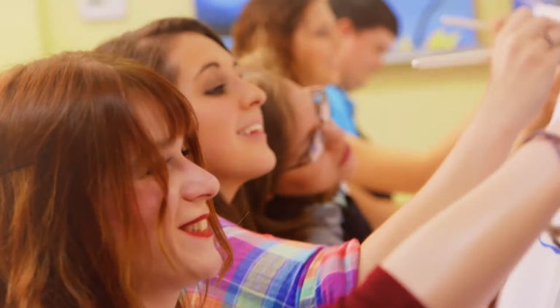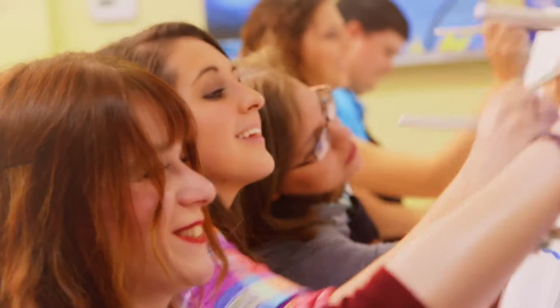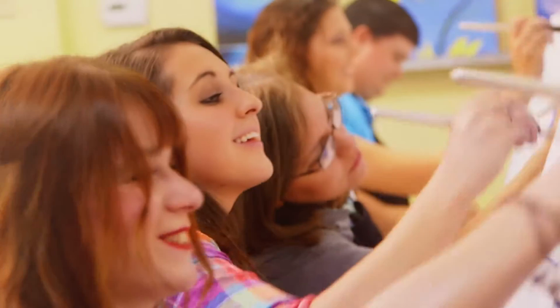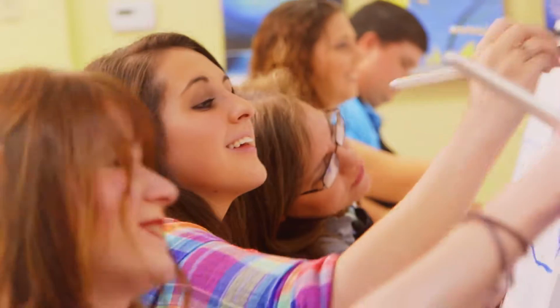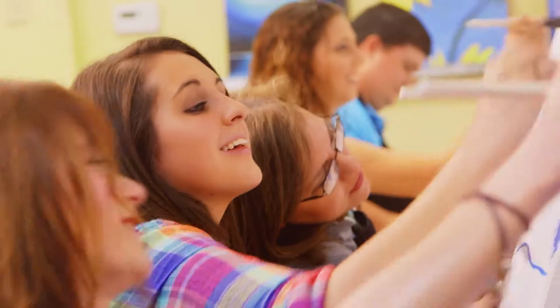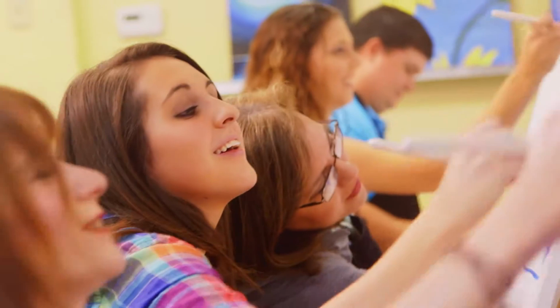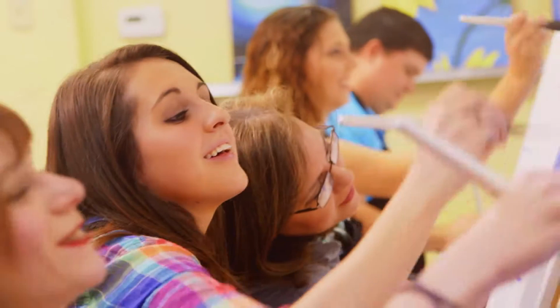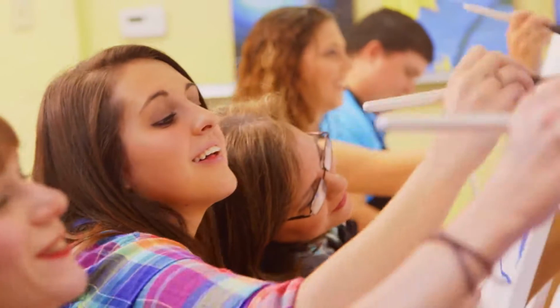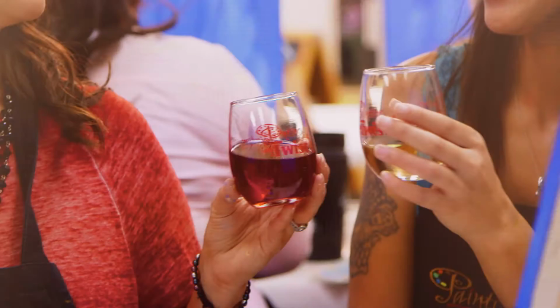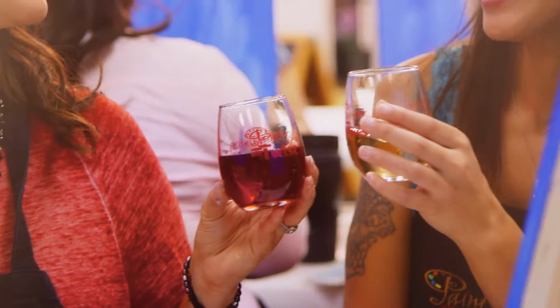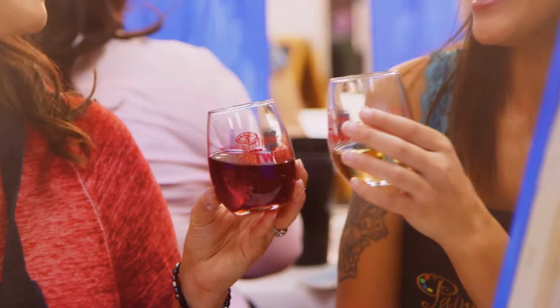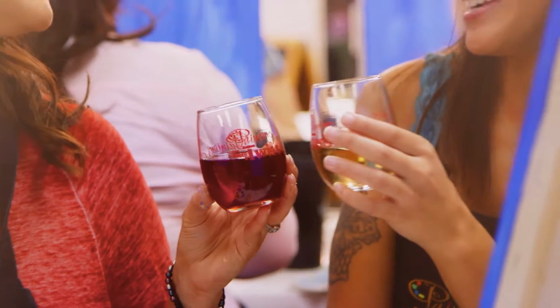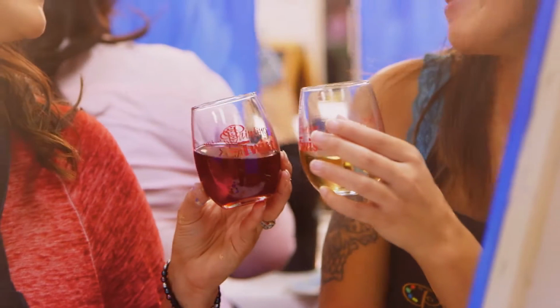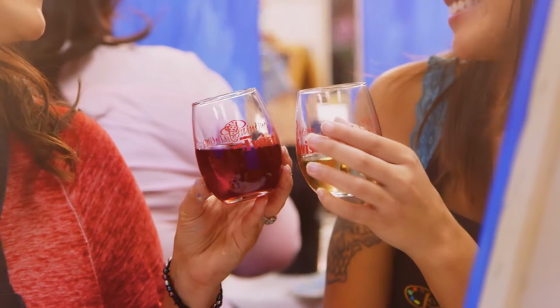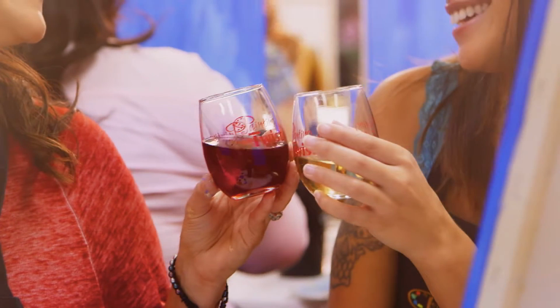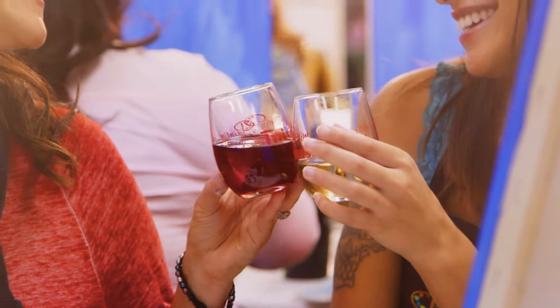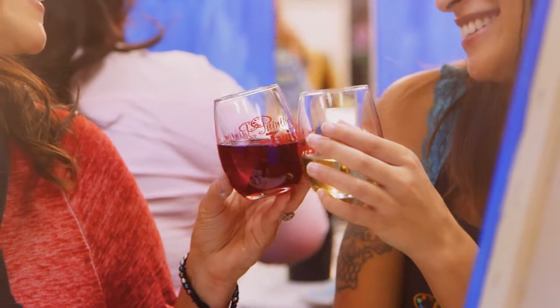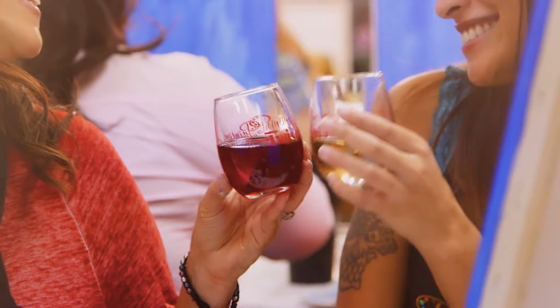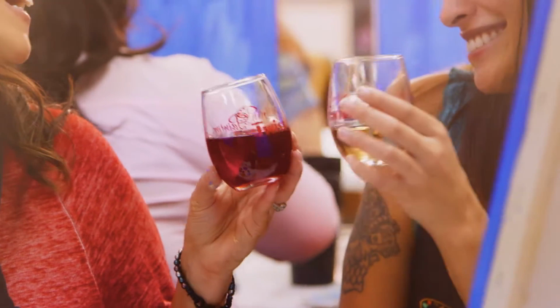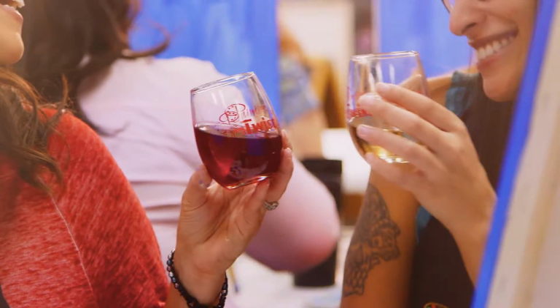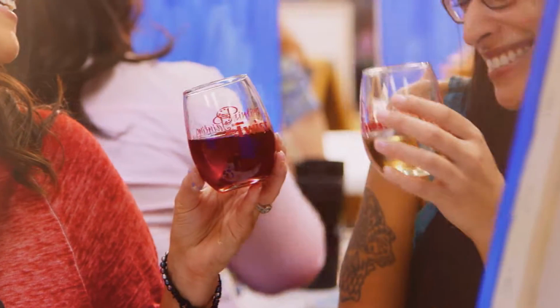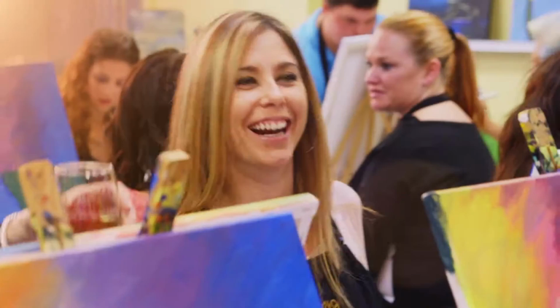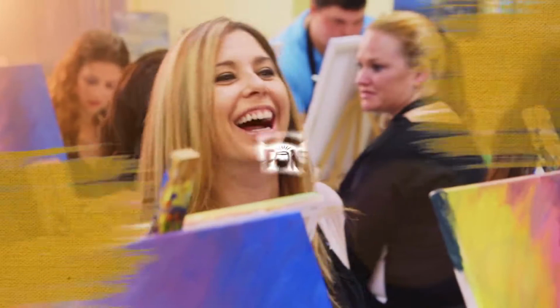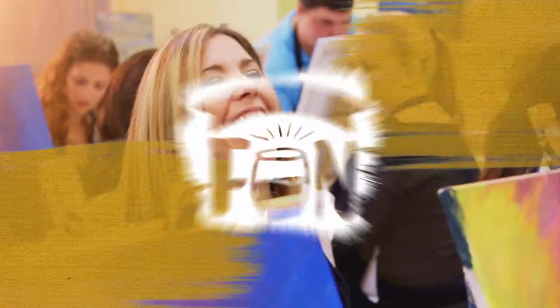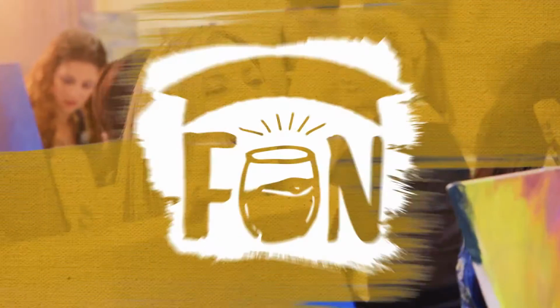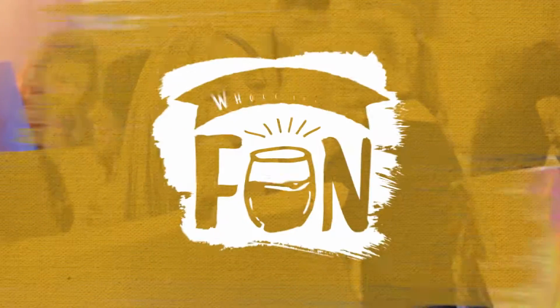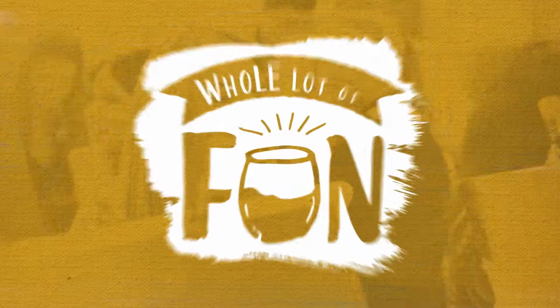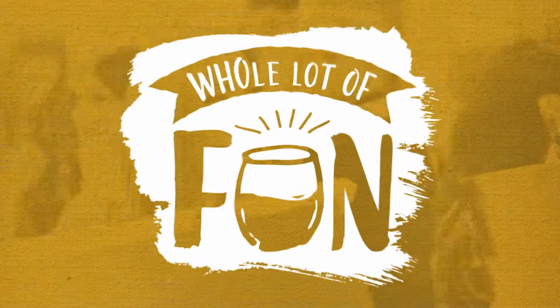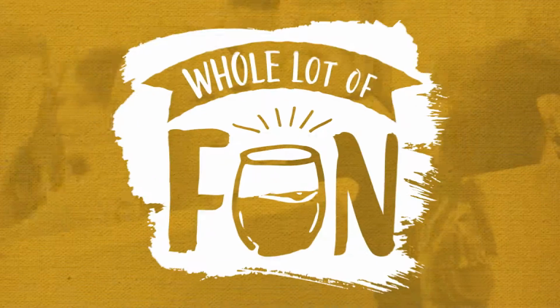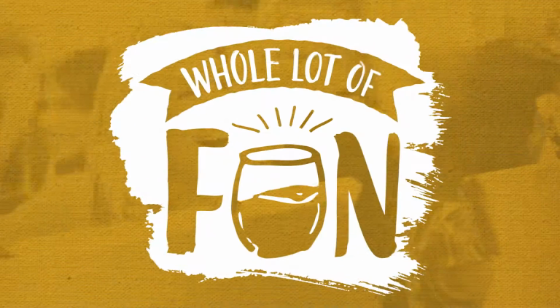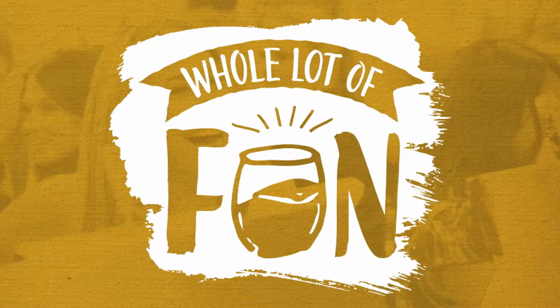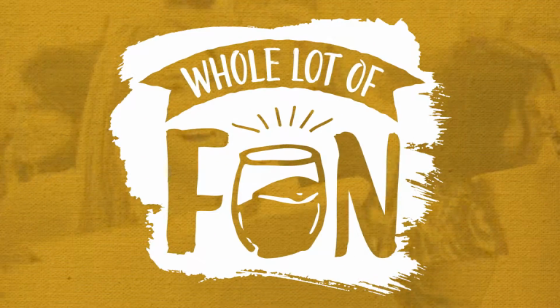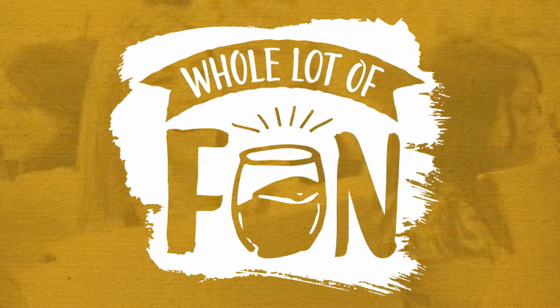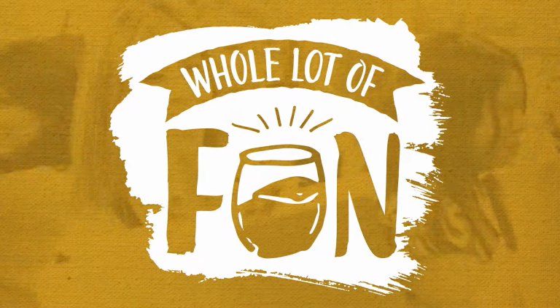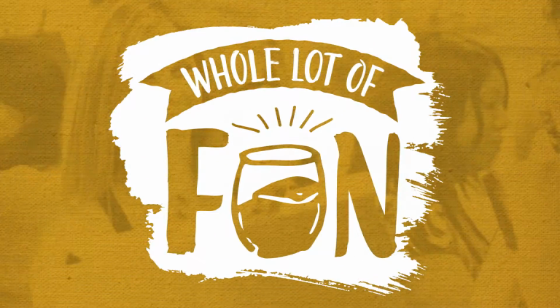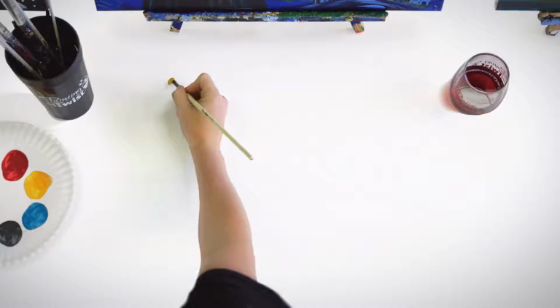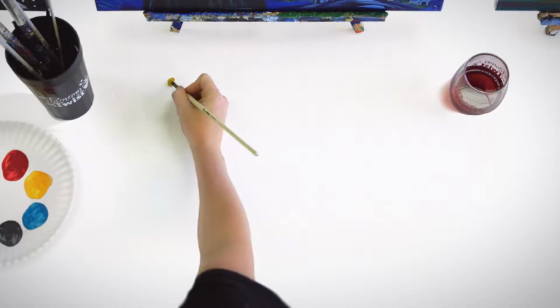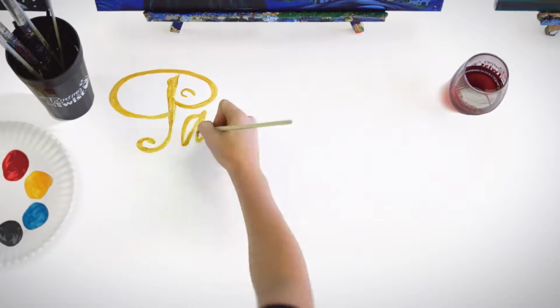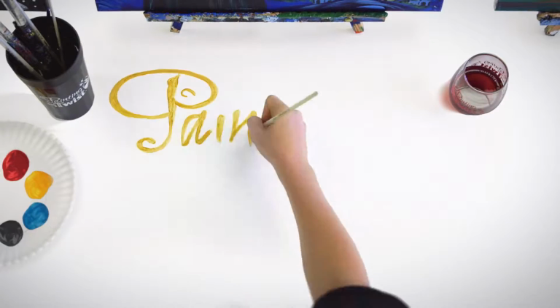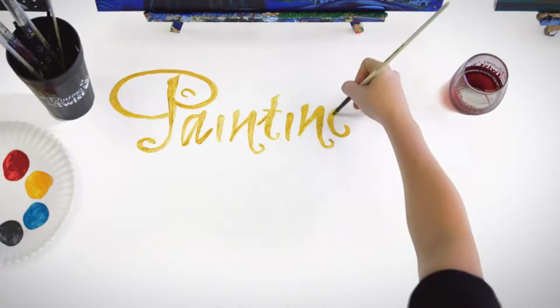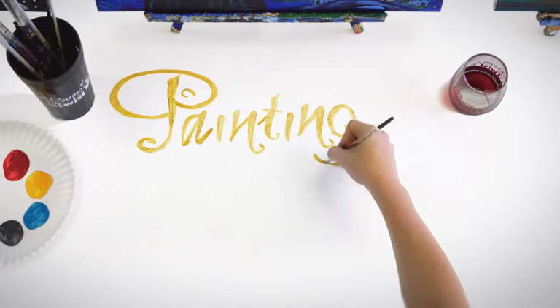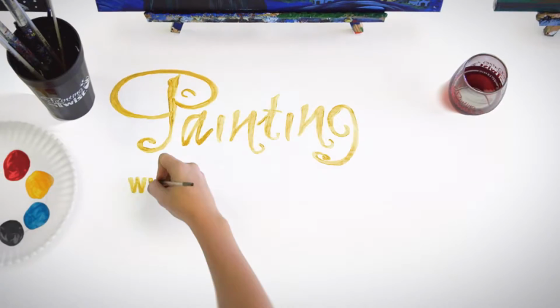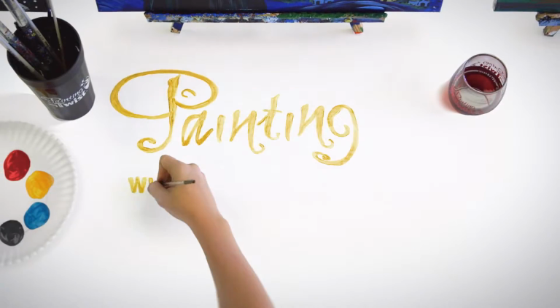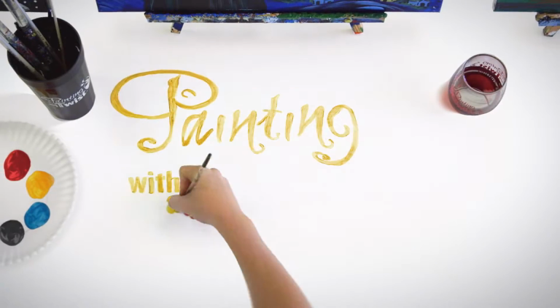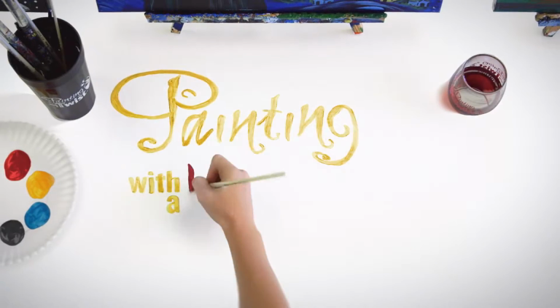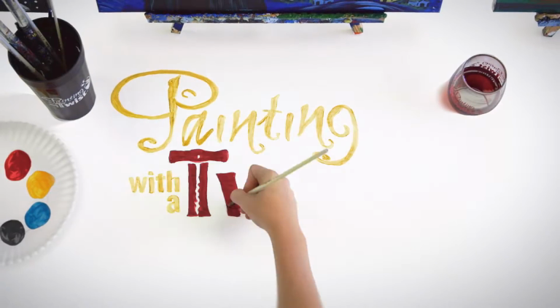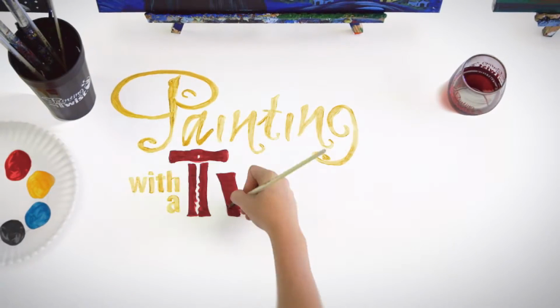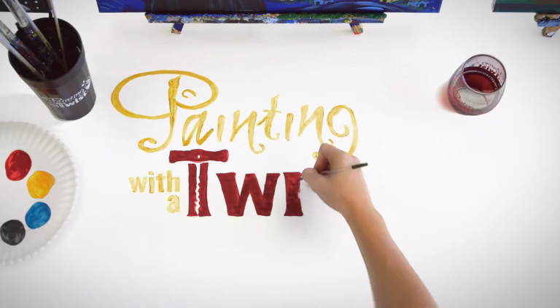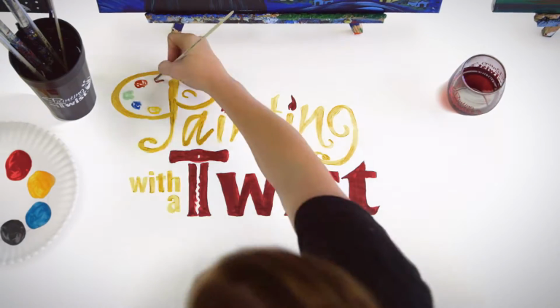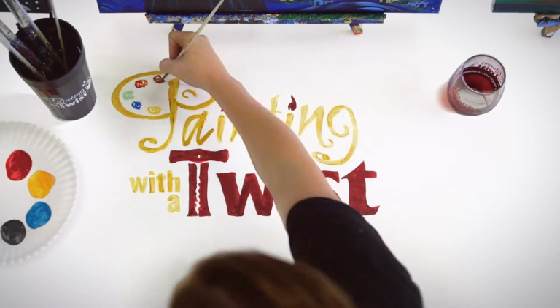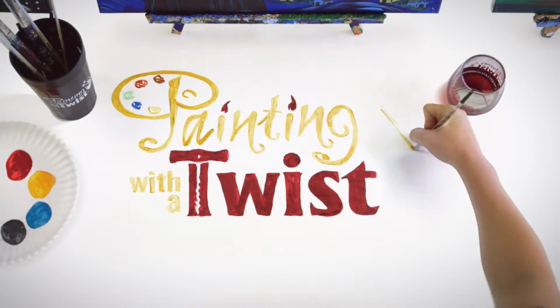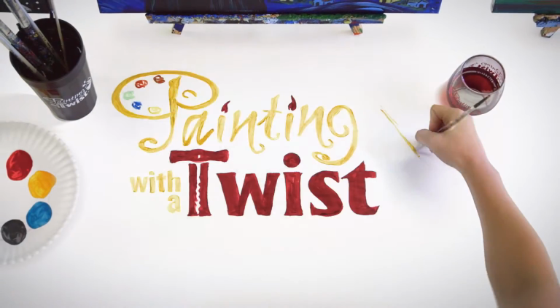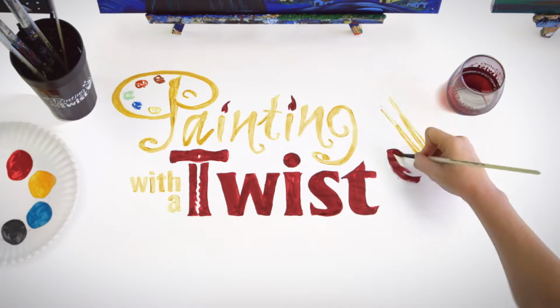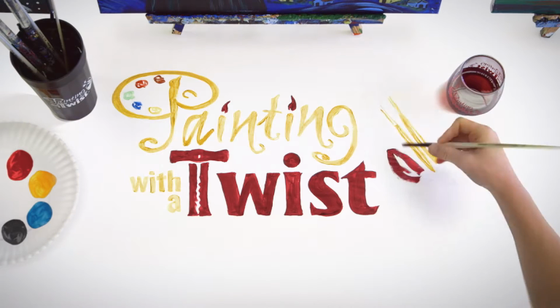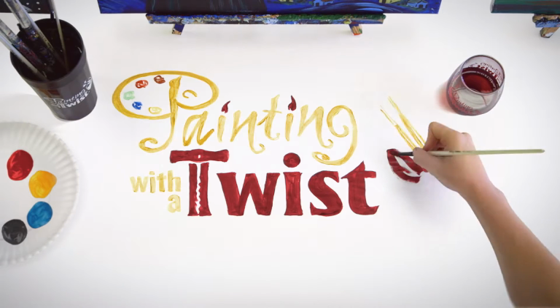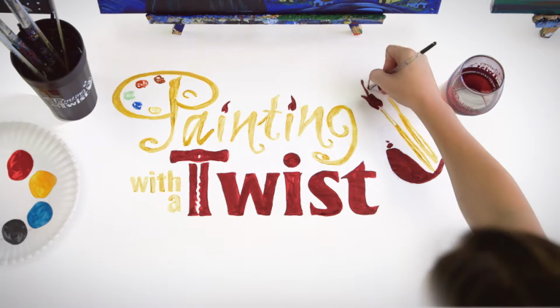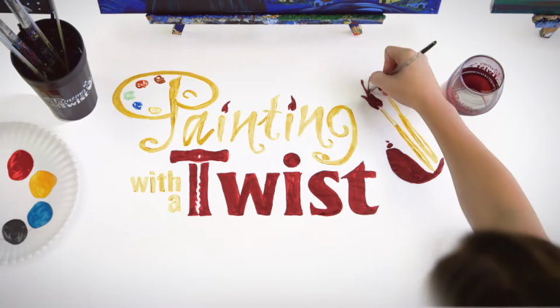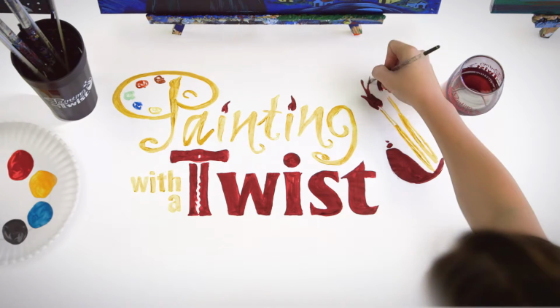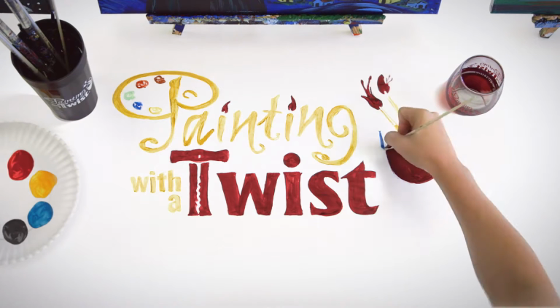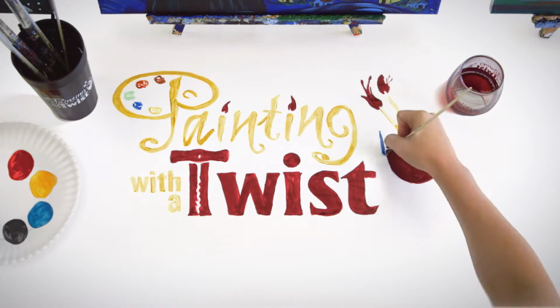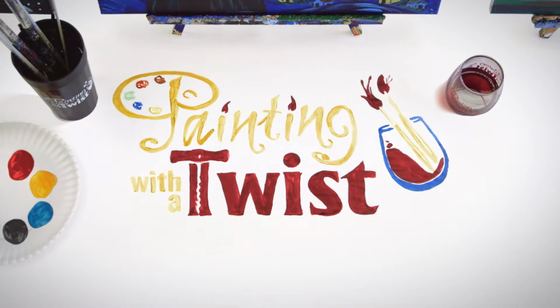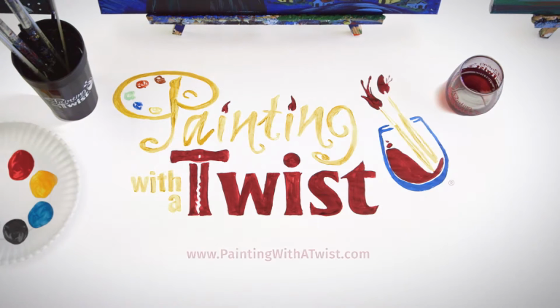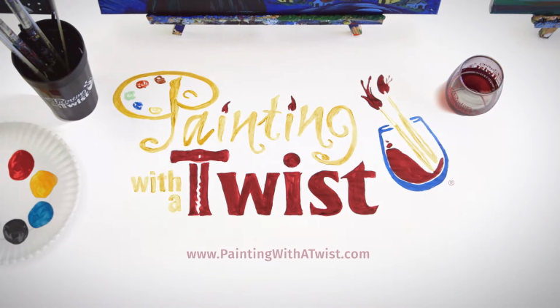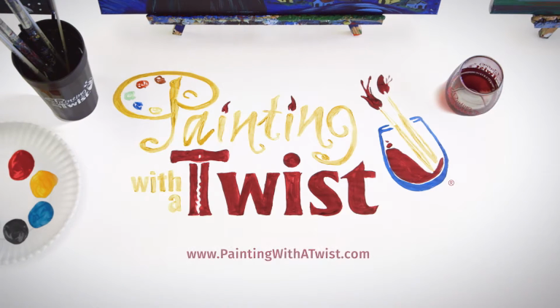It's a little bit of paint, a little bit of wine, and a whole lot of fun. Visit paintingwithatwist.com to find the studio nearest you.